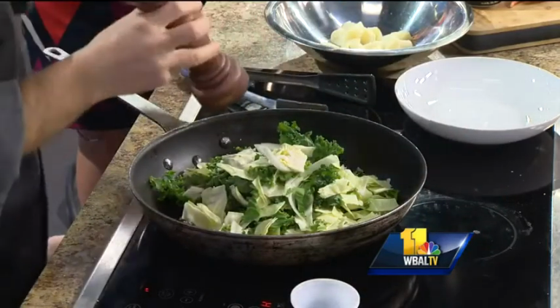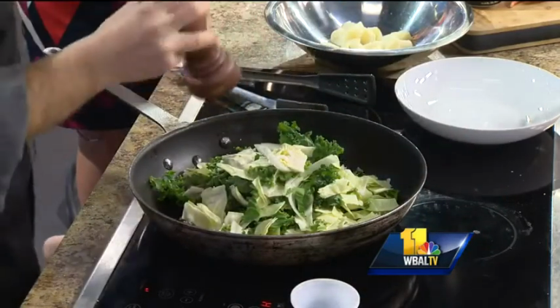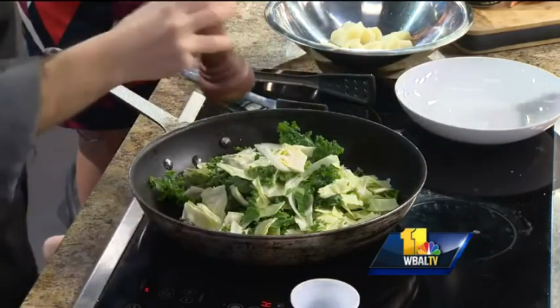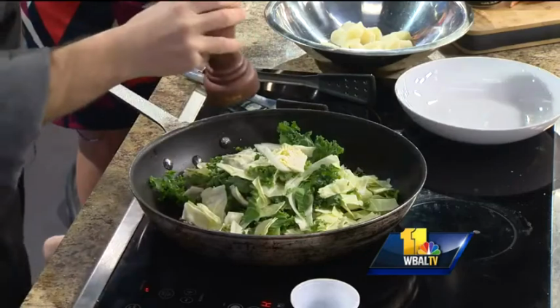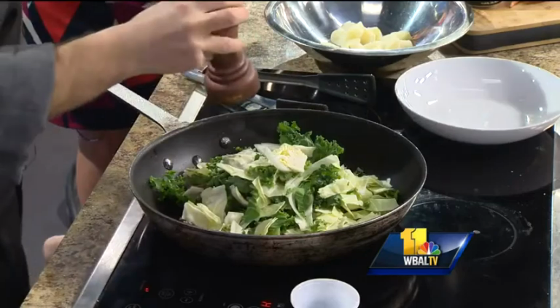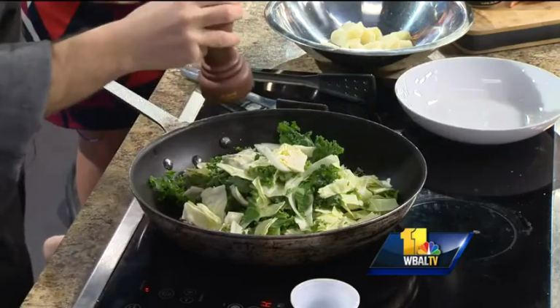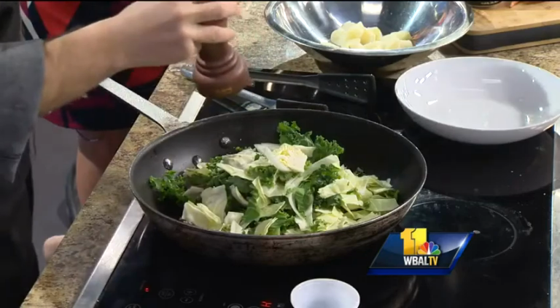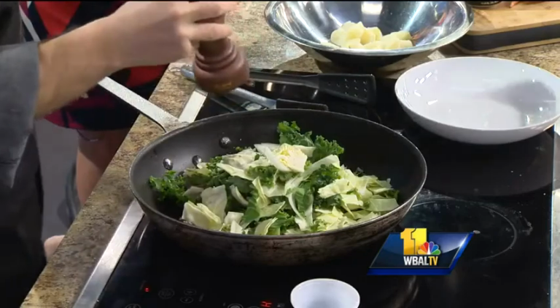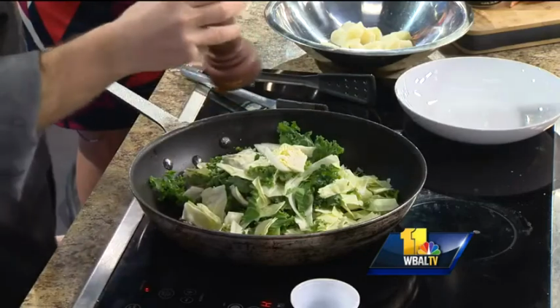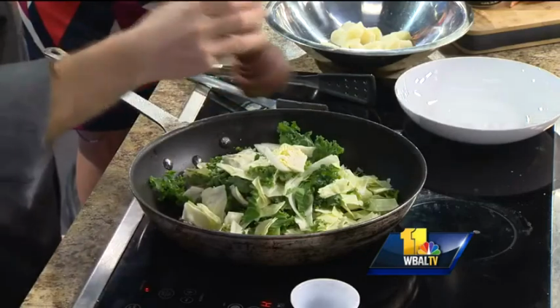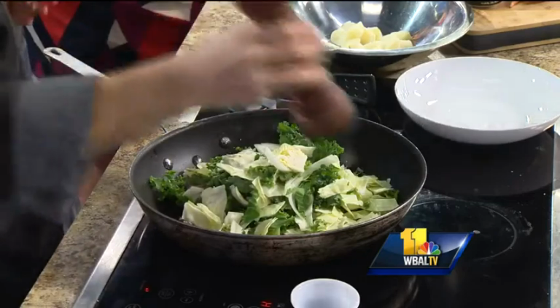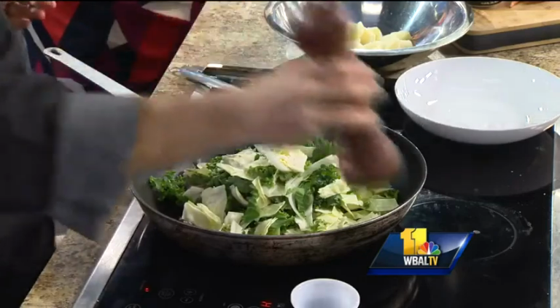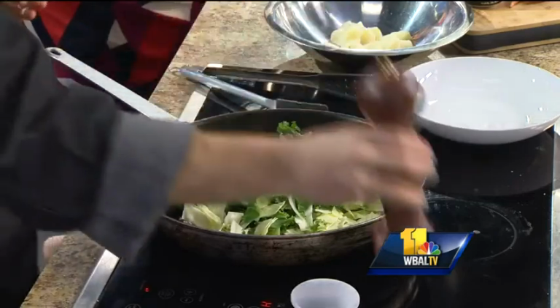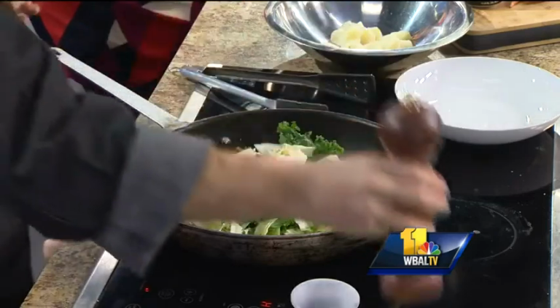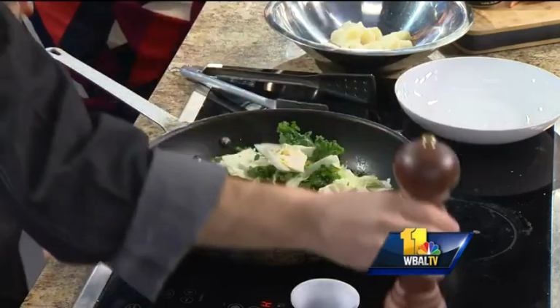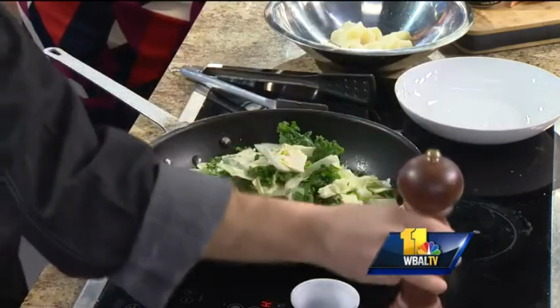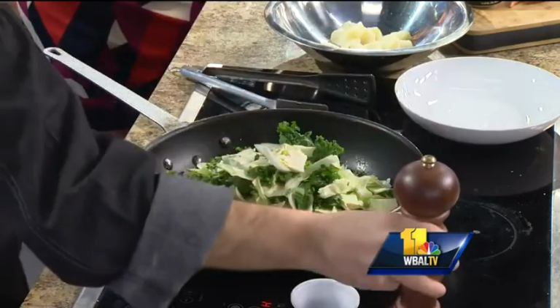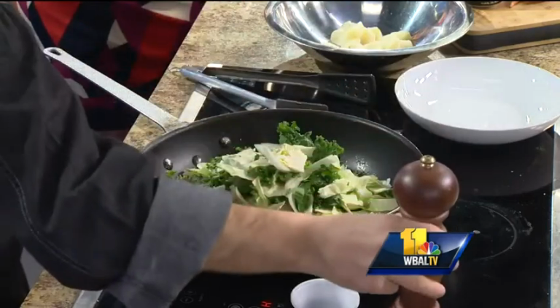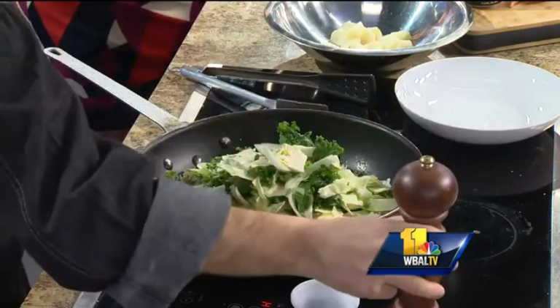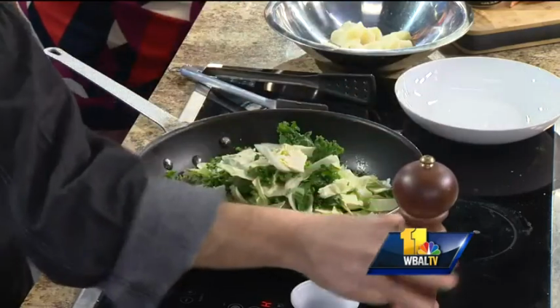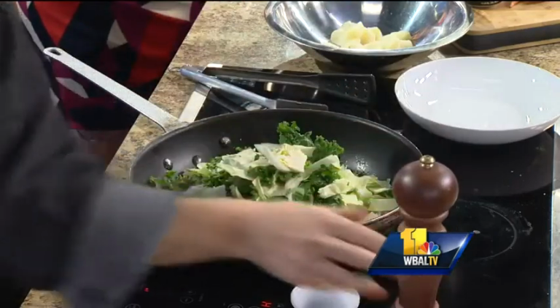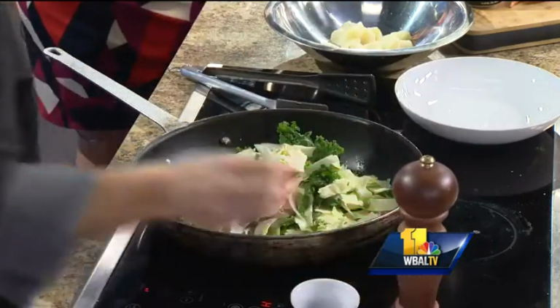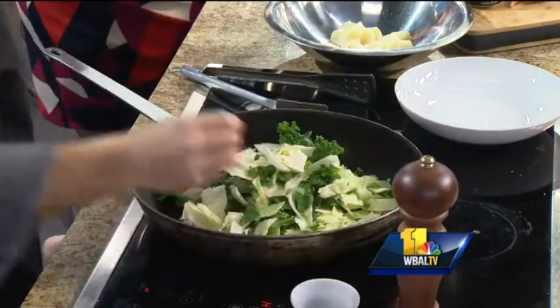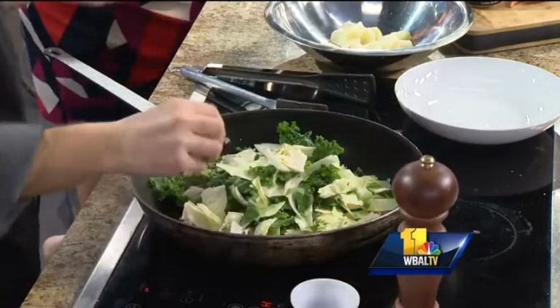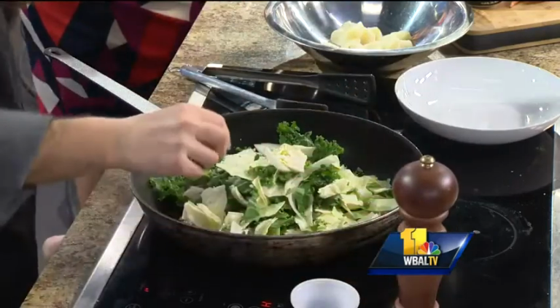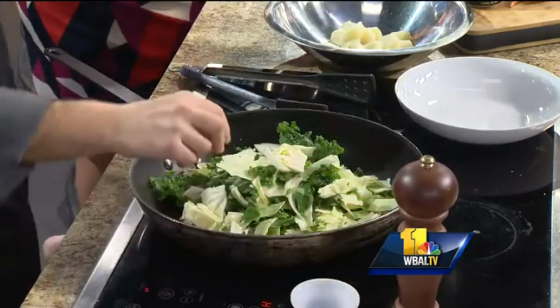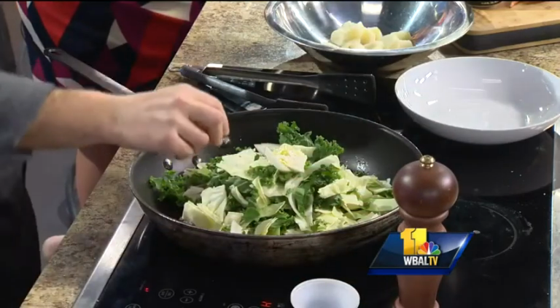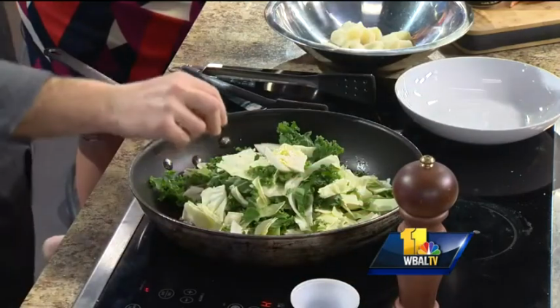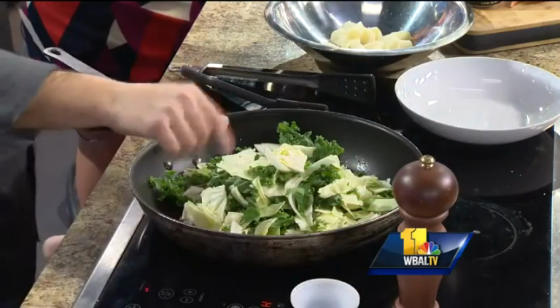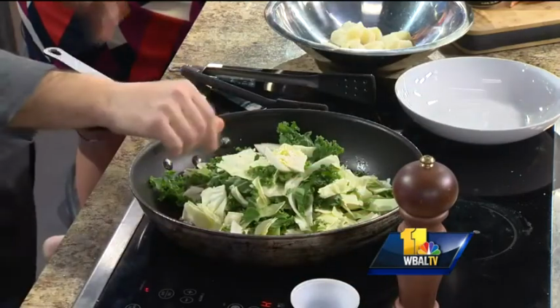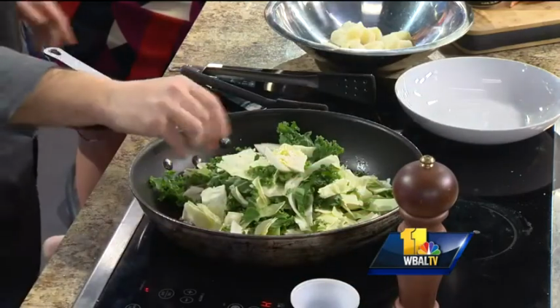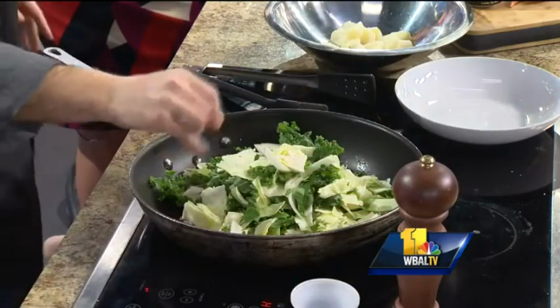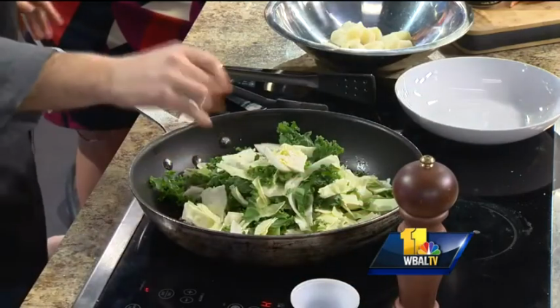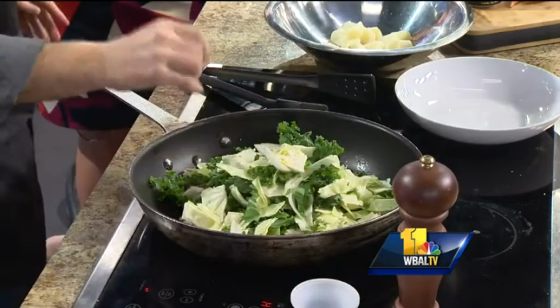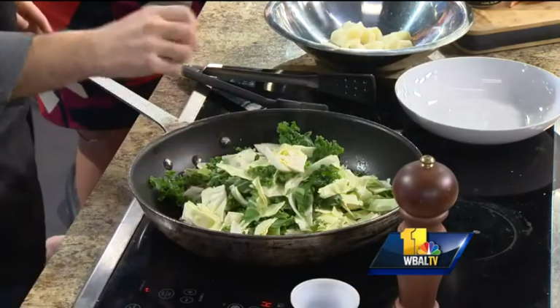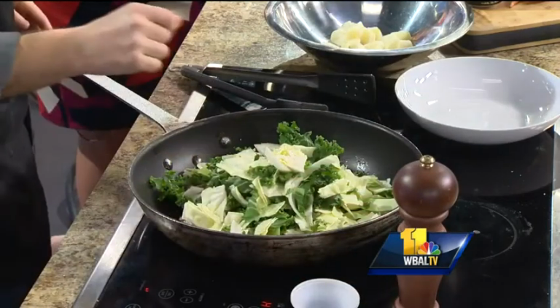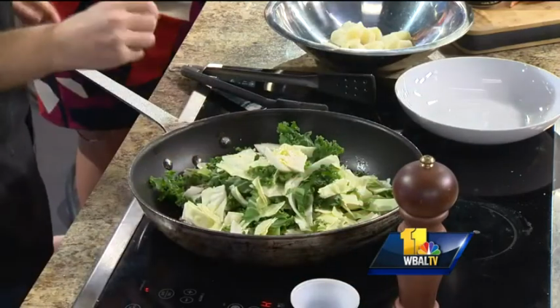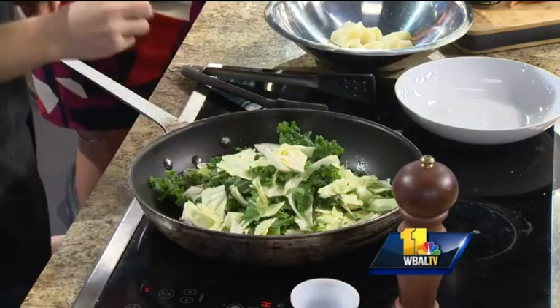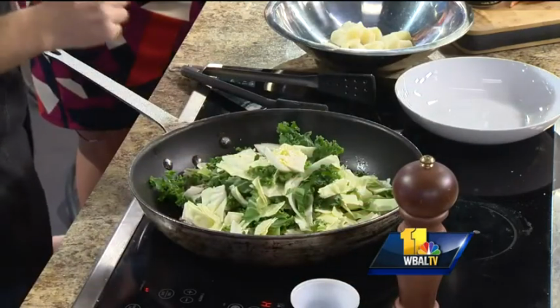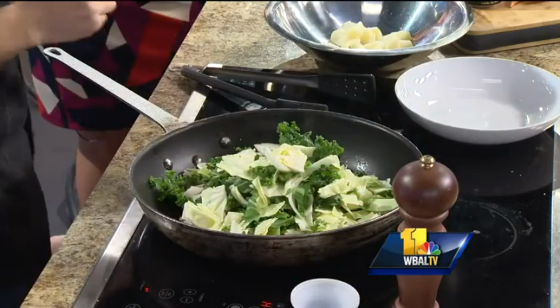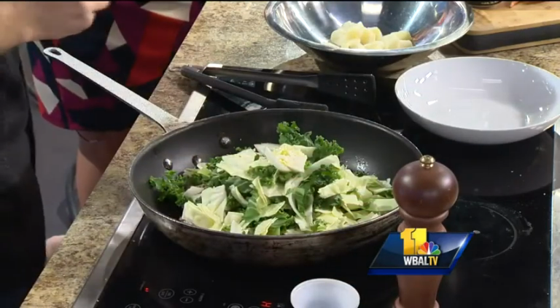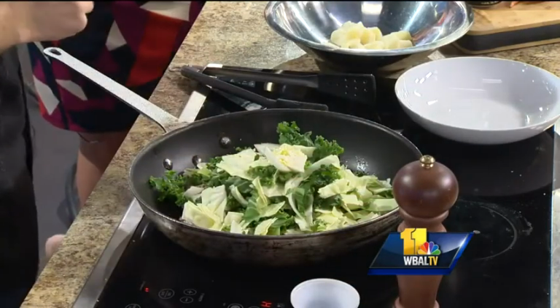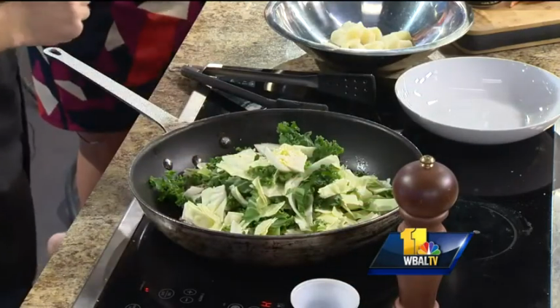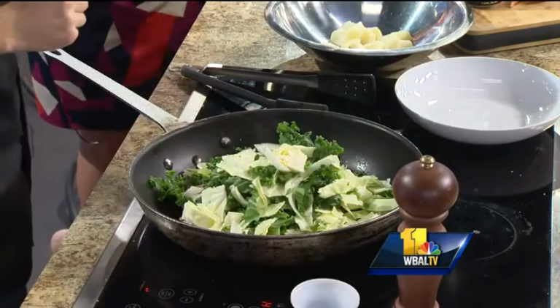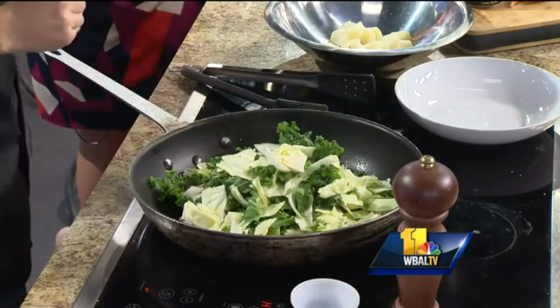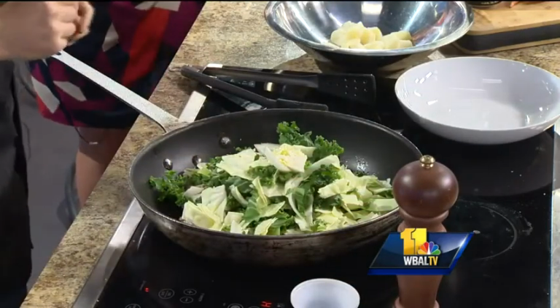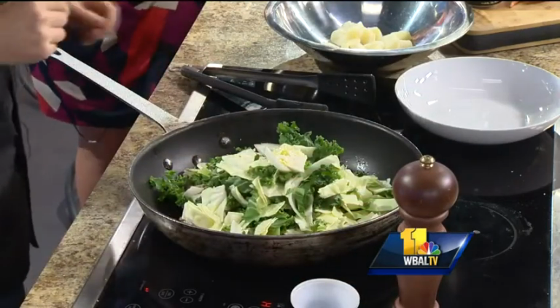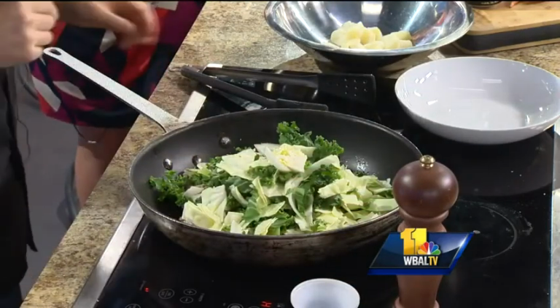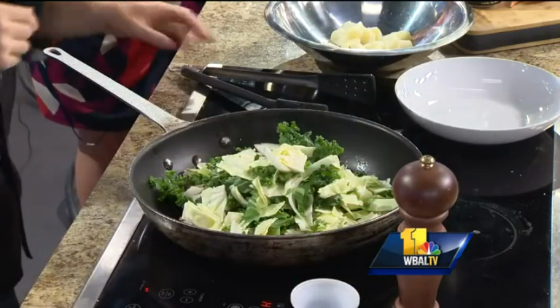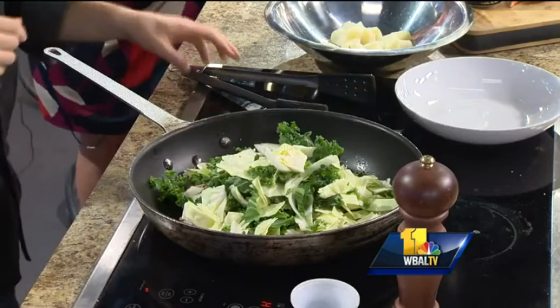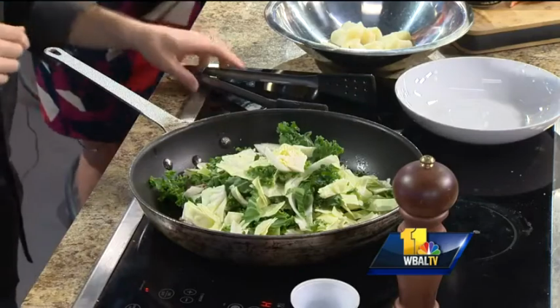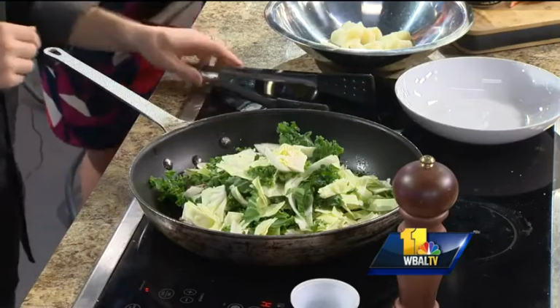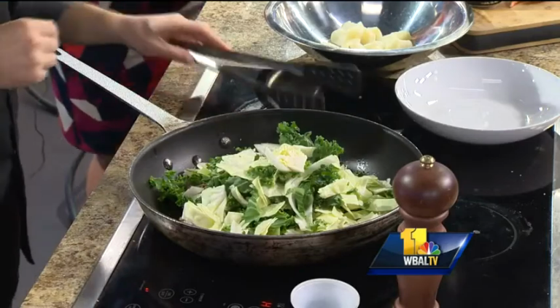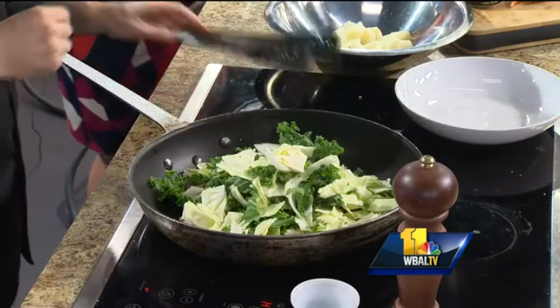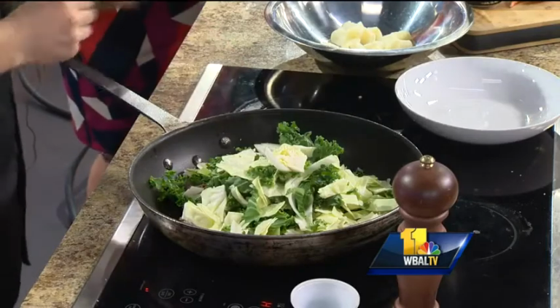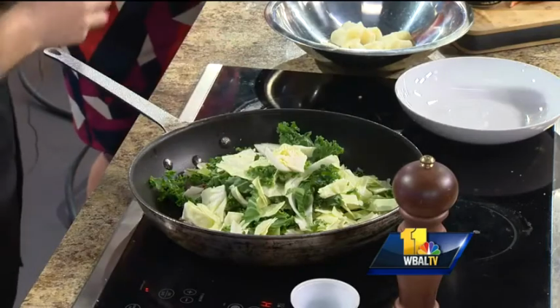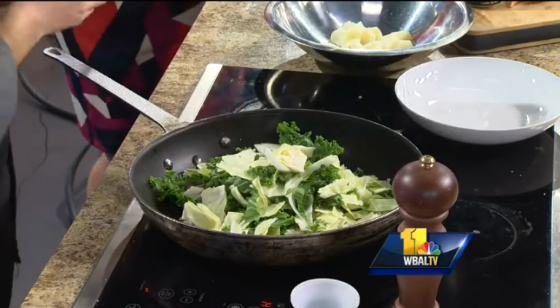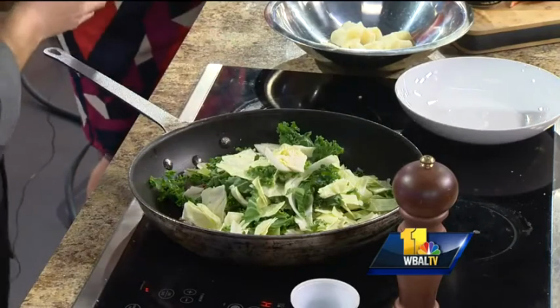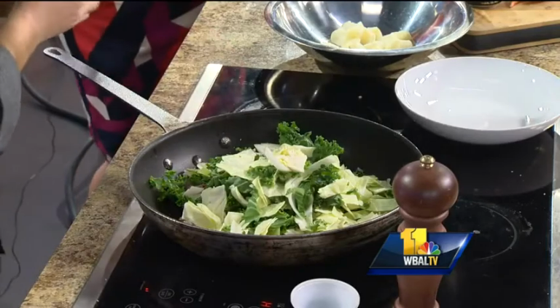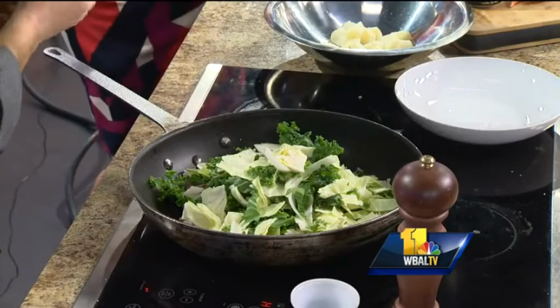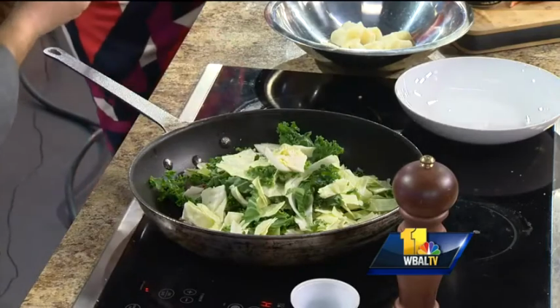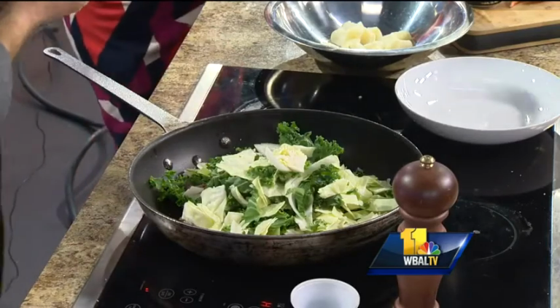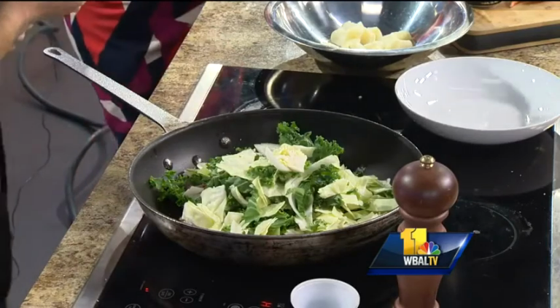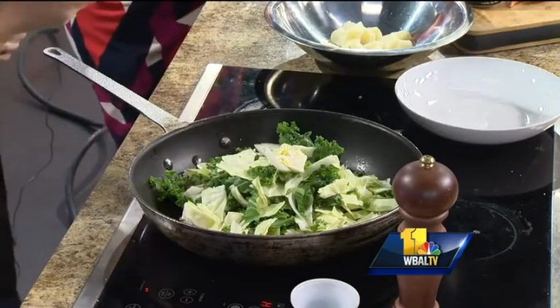A little Guinness, a little Jameson — how do you feel about the Guinness and the Jameson? Are you in? I think it's fine. I take mine with a Chardonnay, but that's okay.